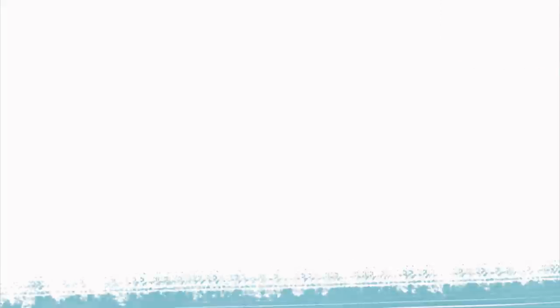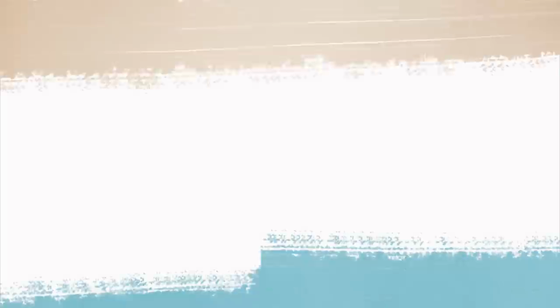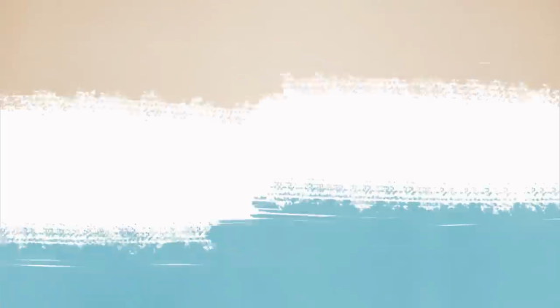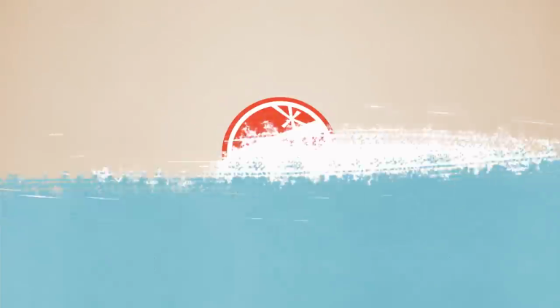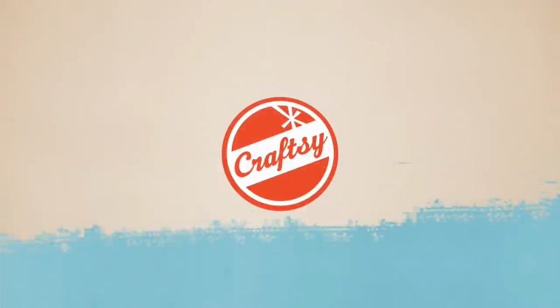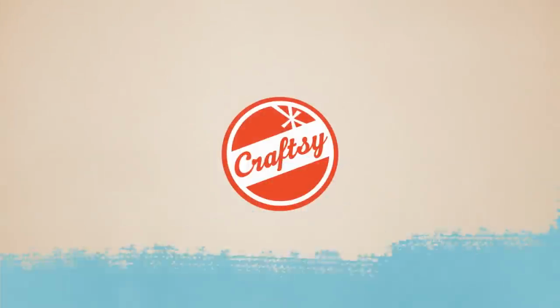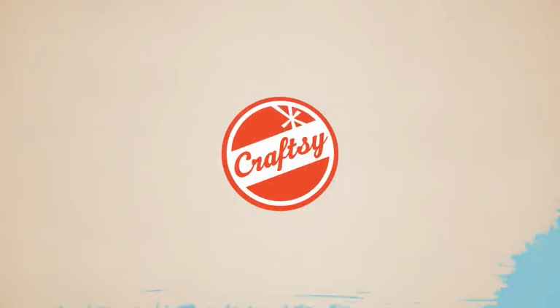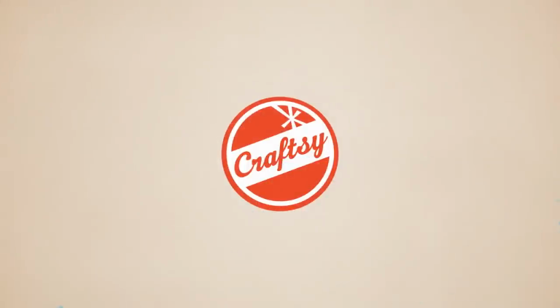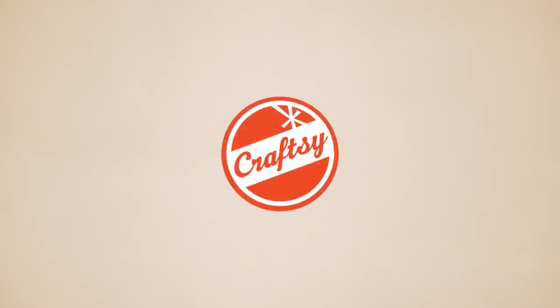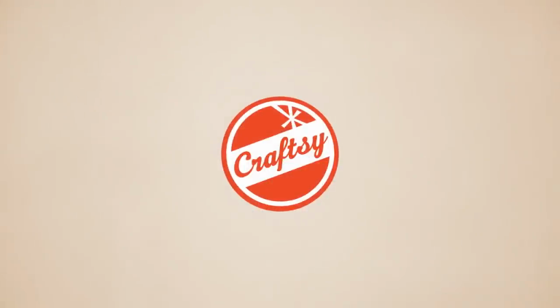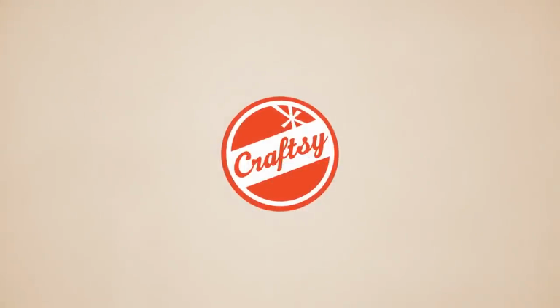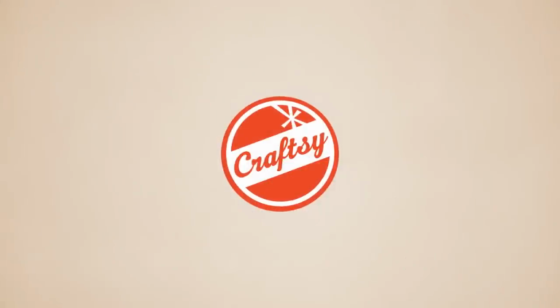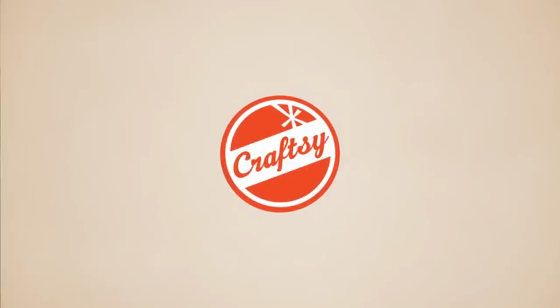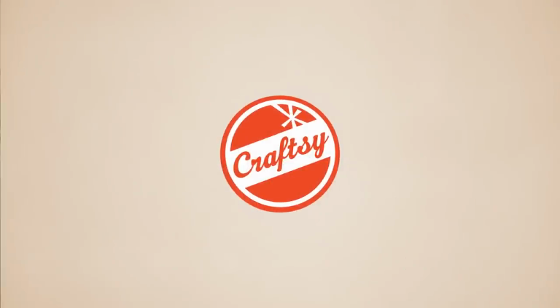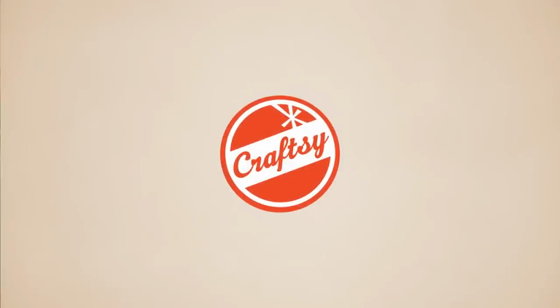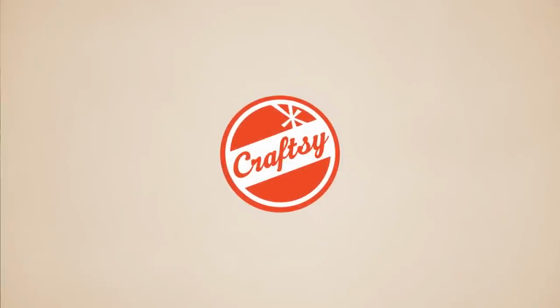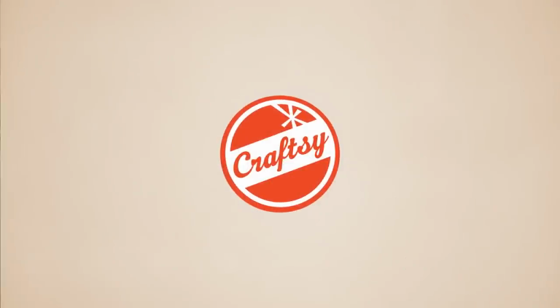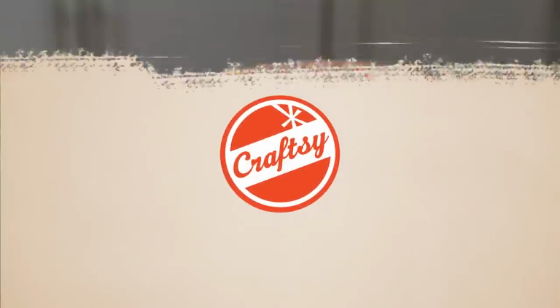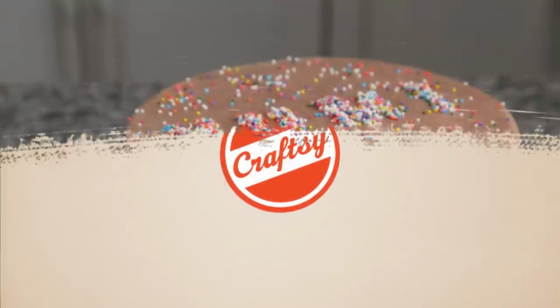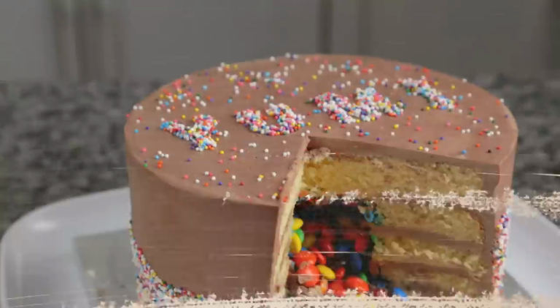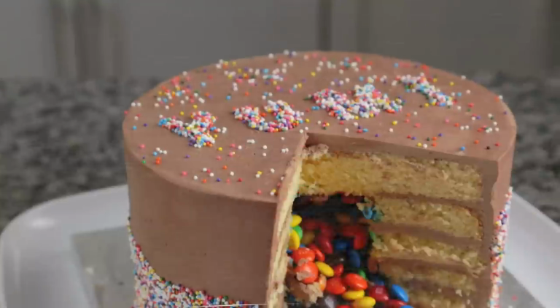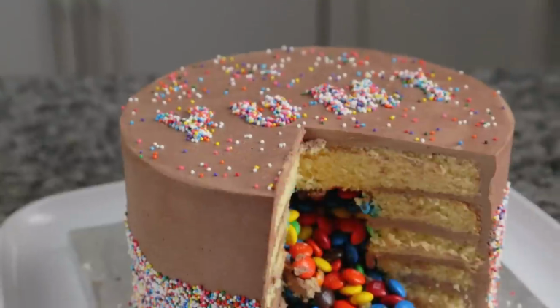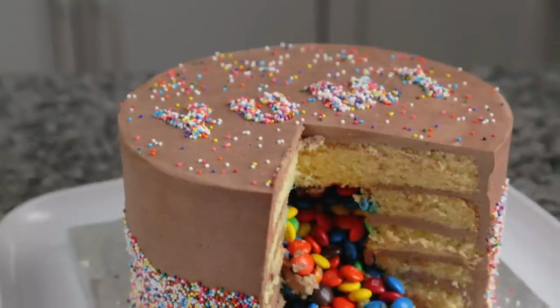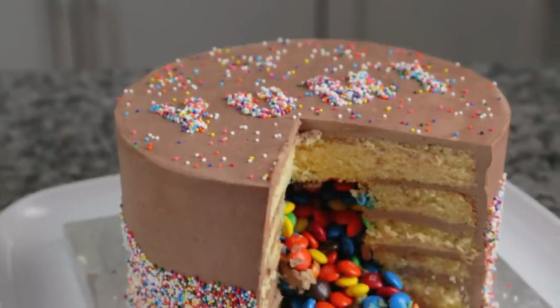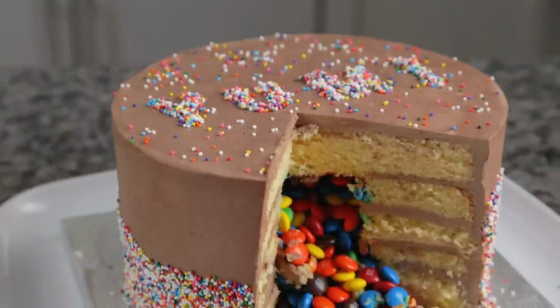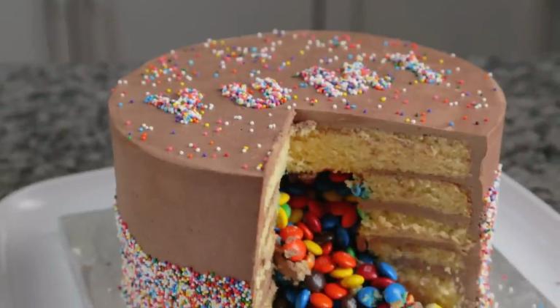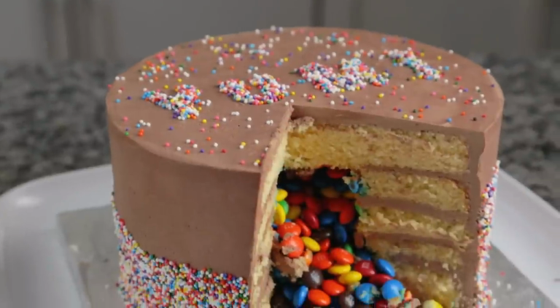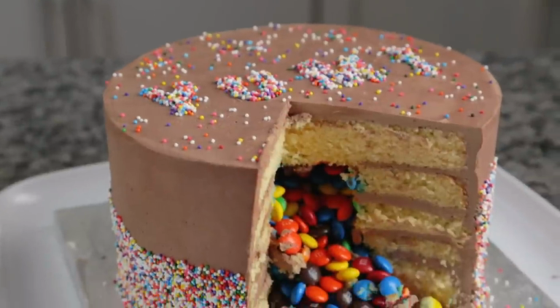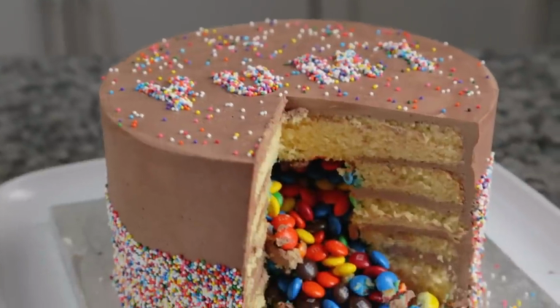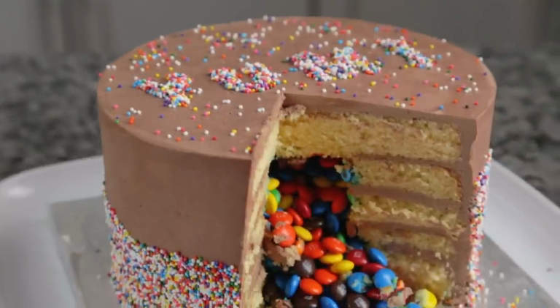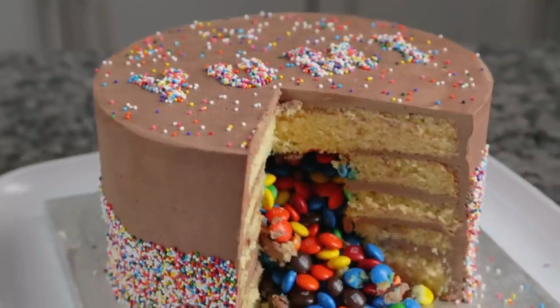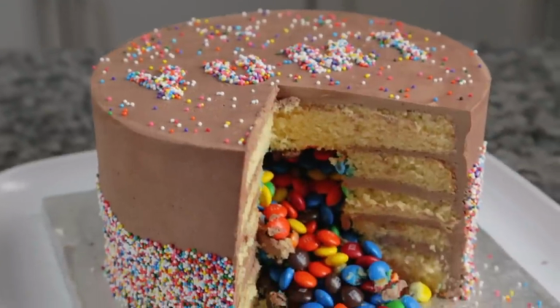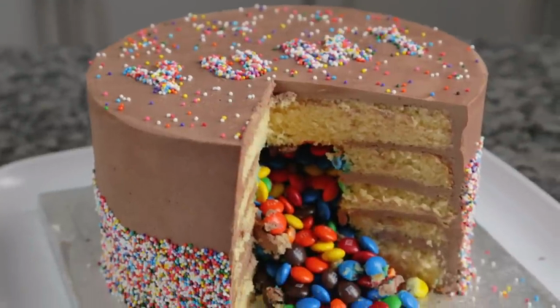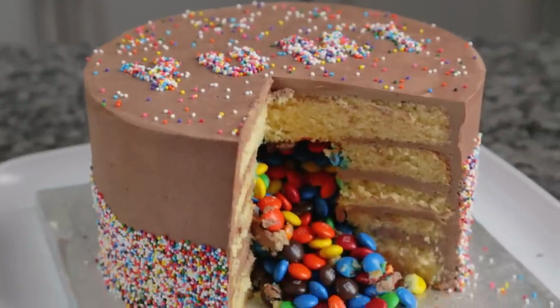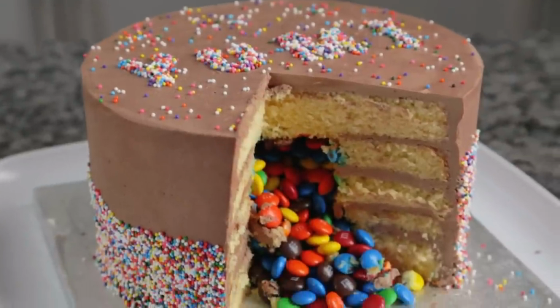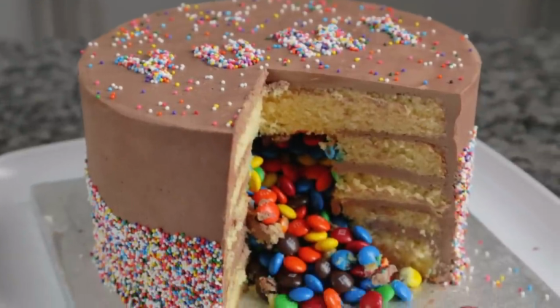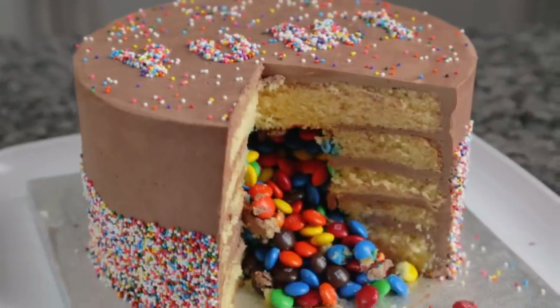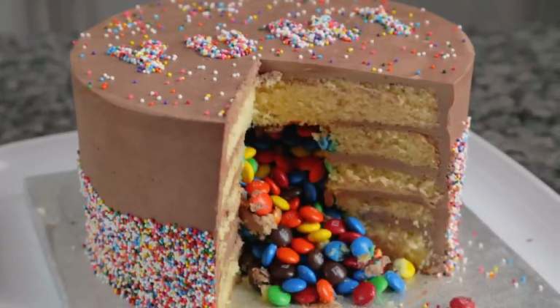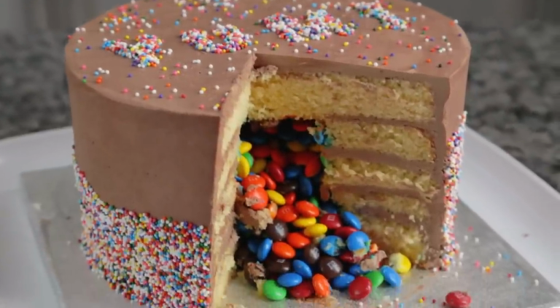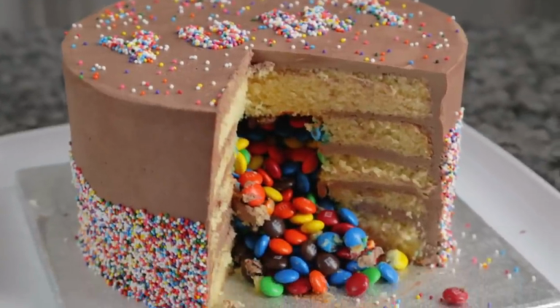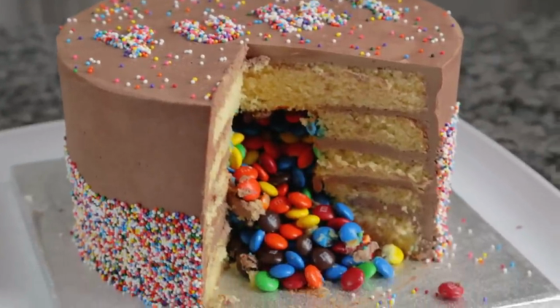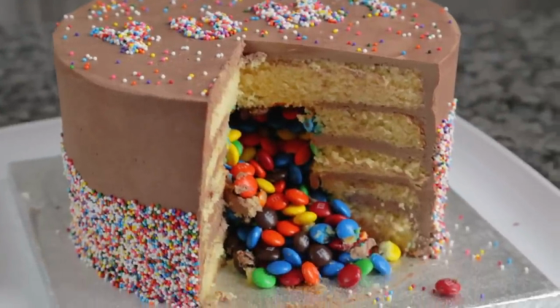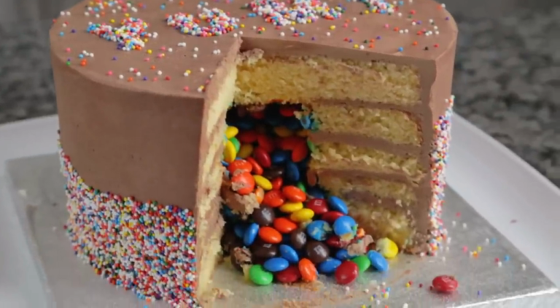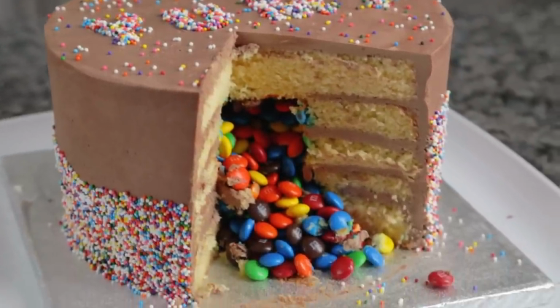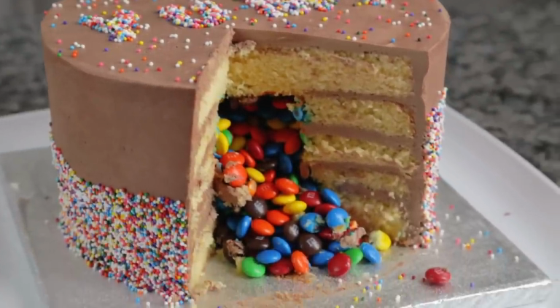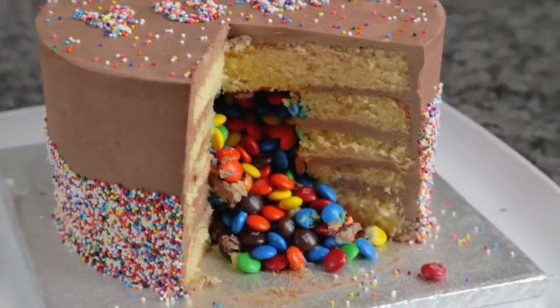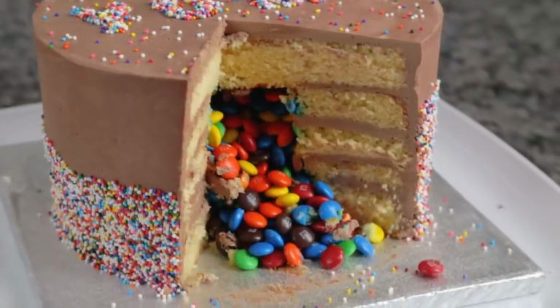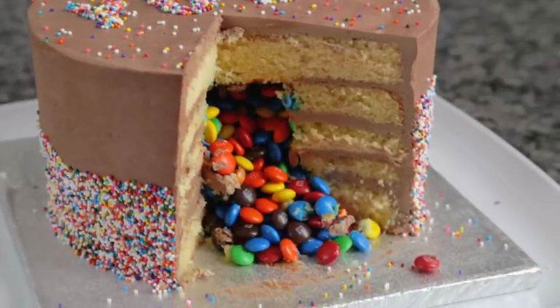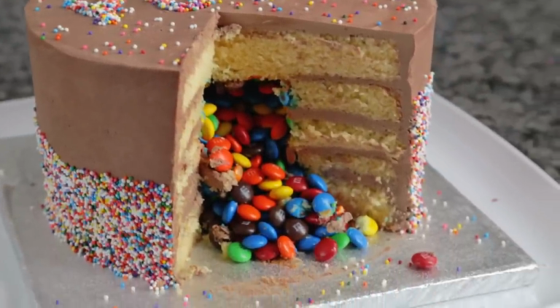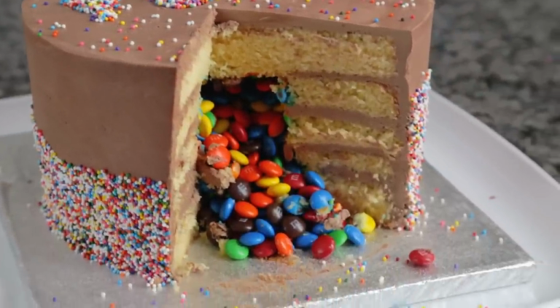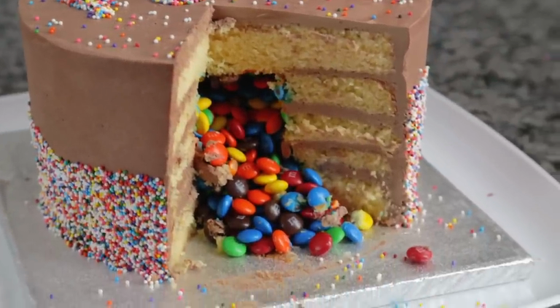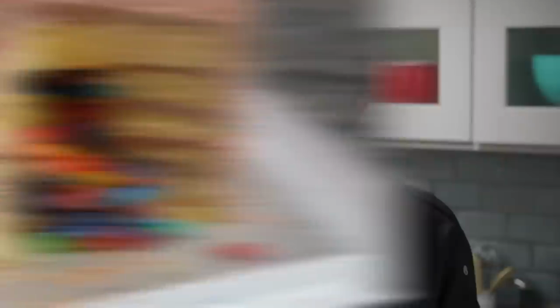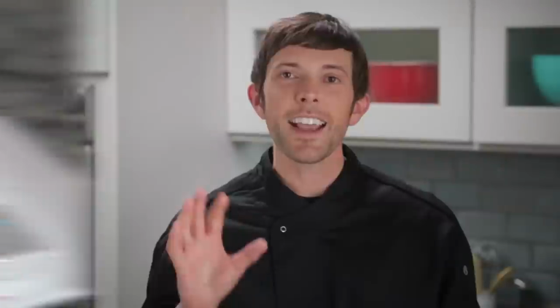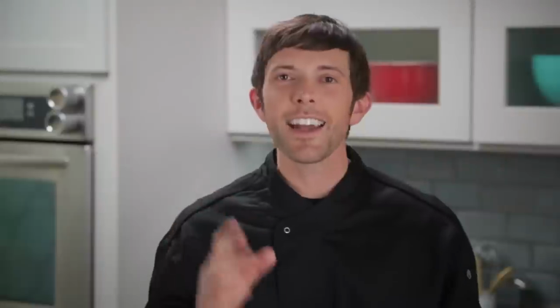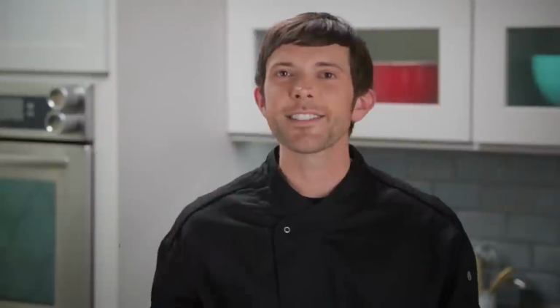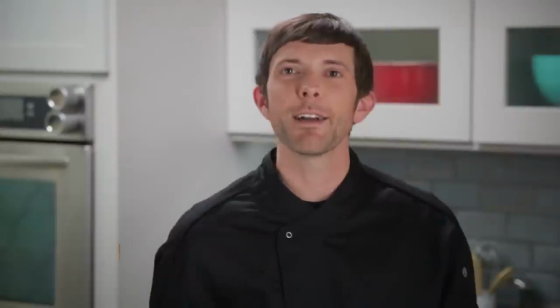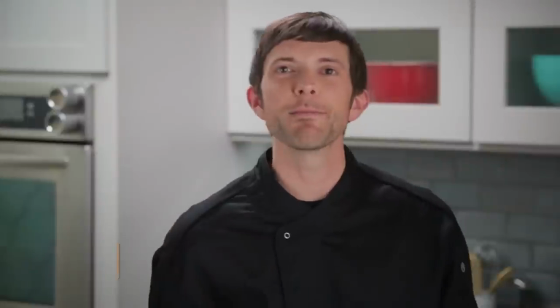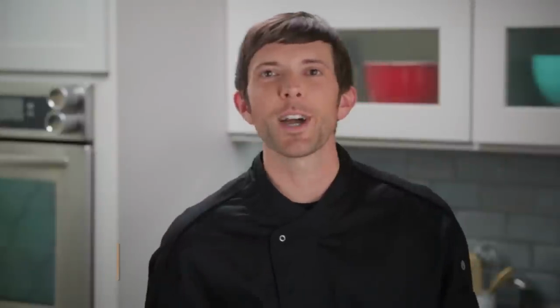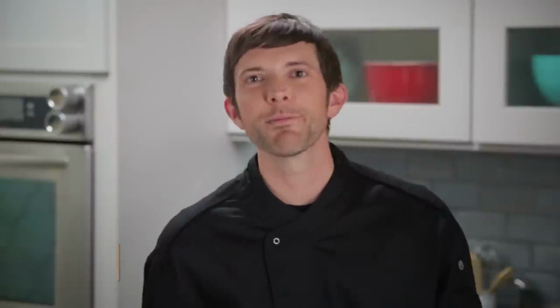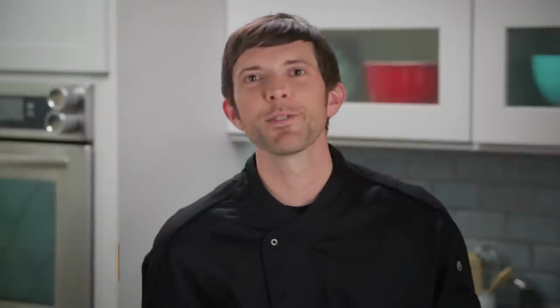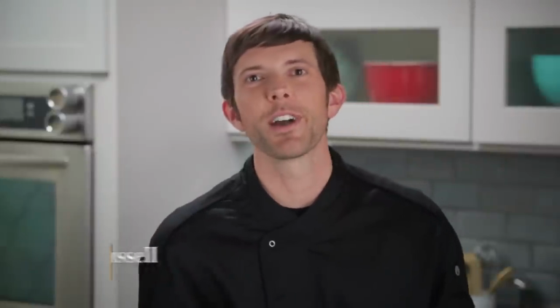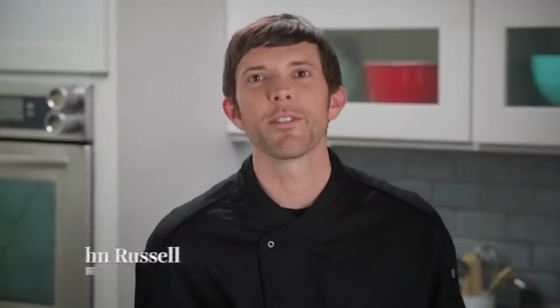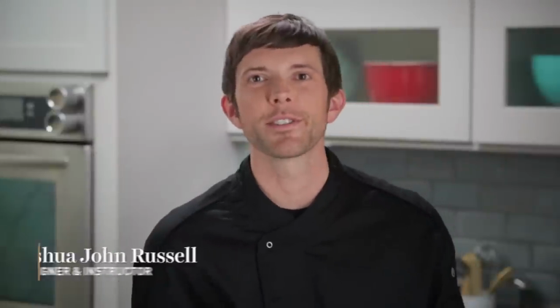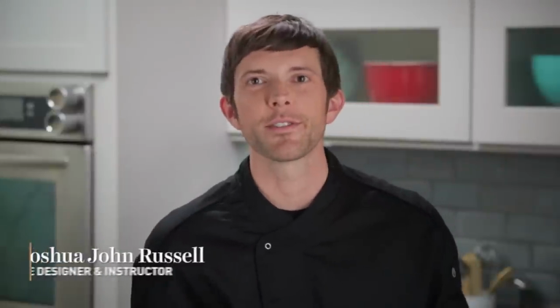A candy-filled cake is fun, easy, and looks really impressive. Let me show you how to make it in this quick video. Hey guys, I'm Joshua John Russell.